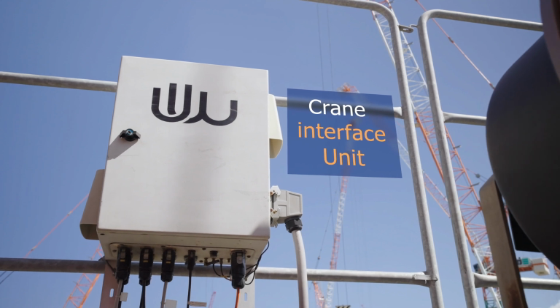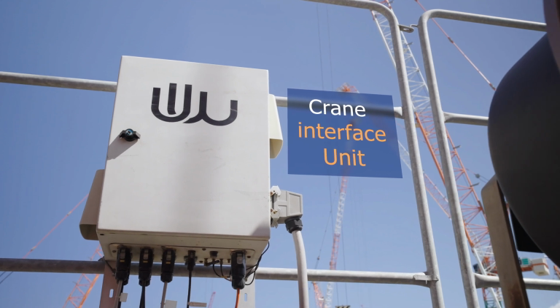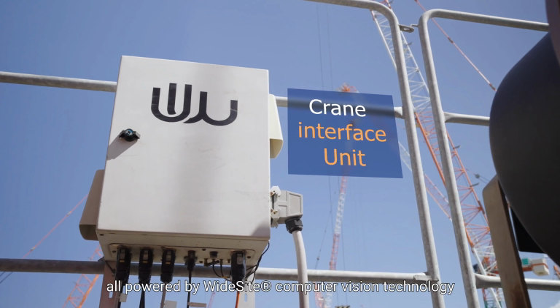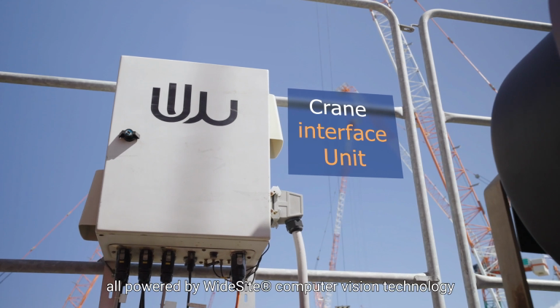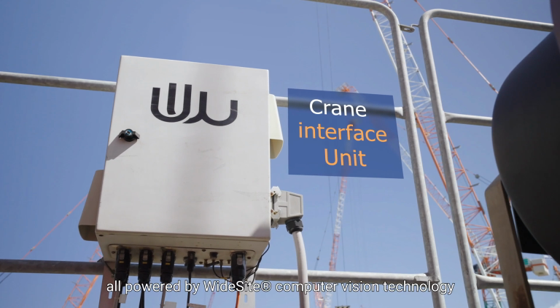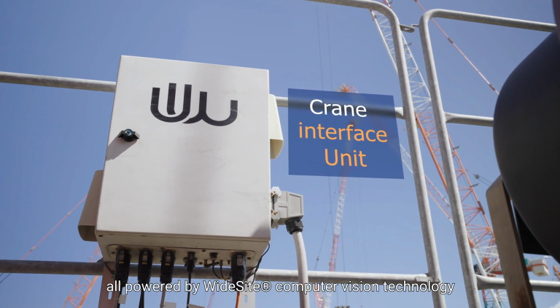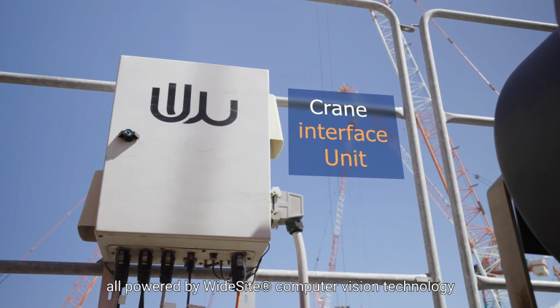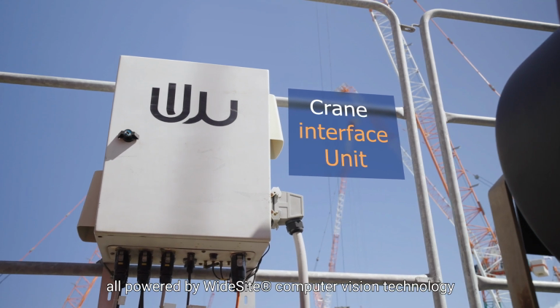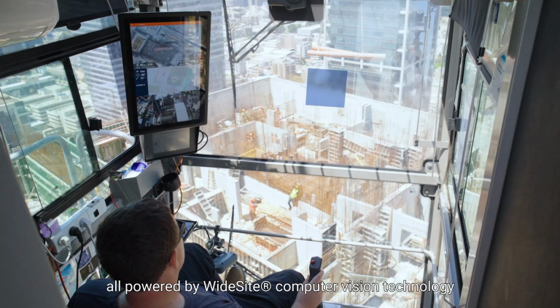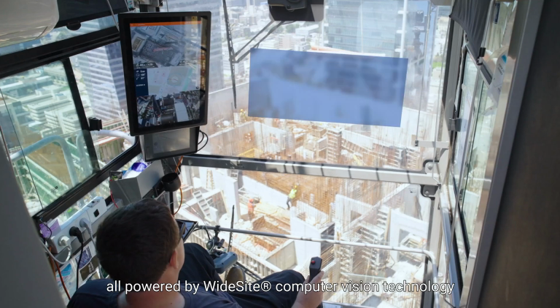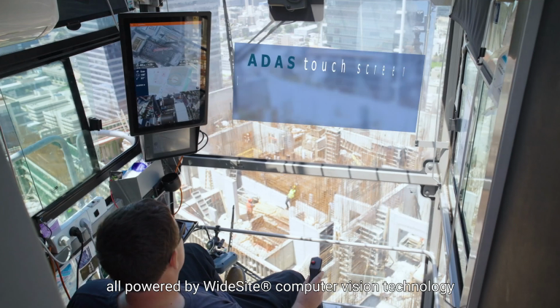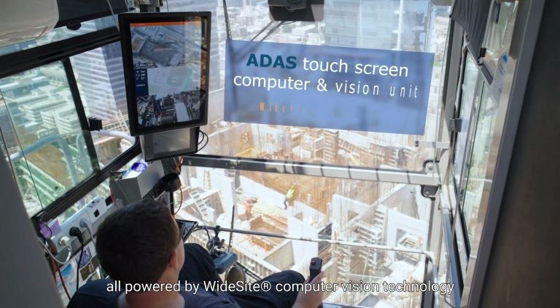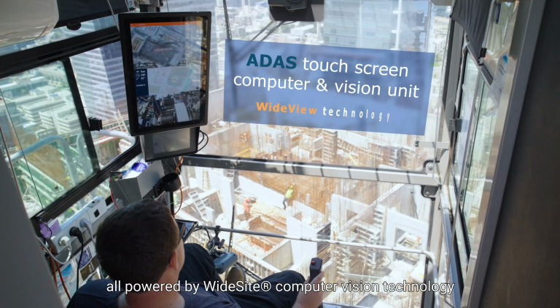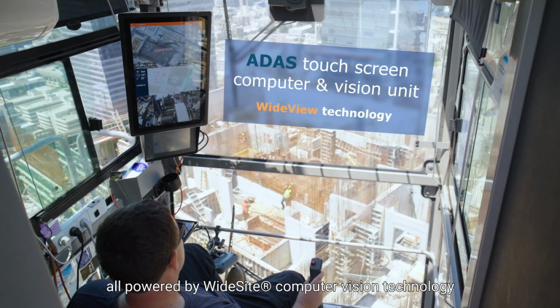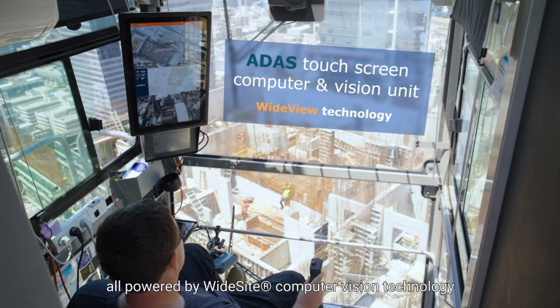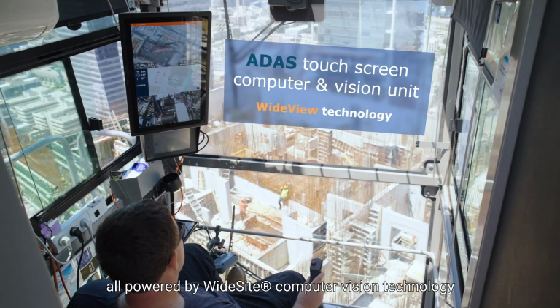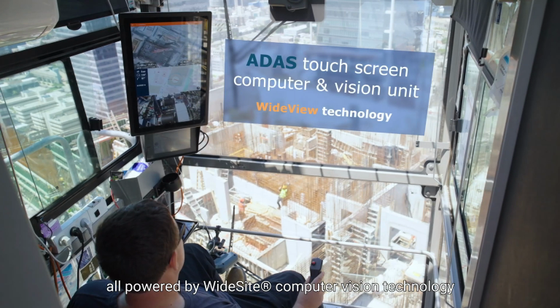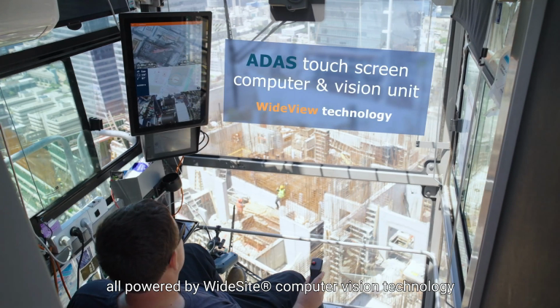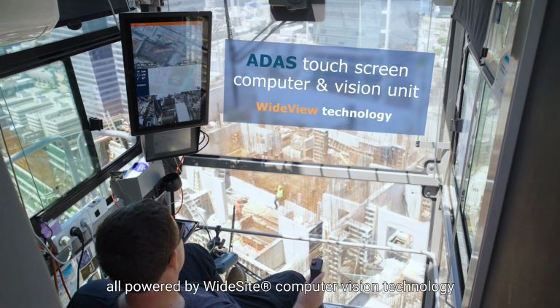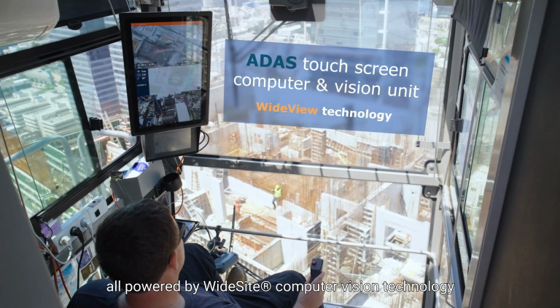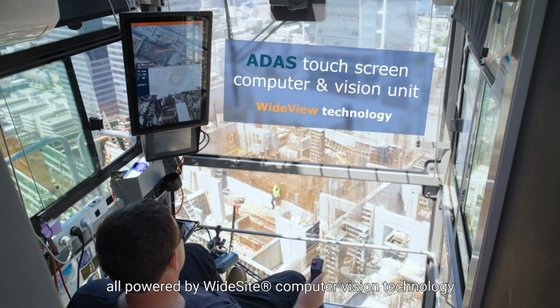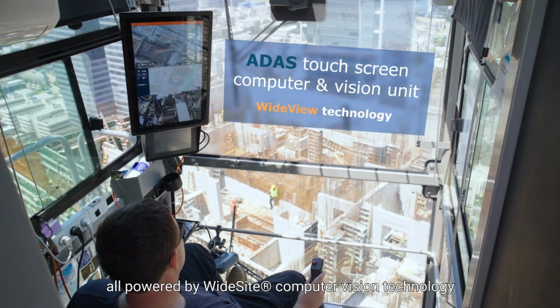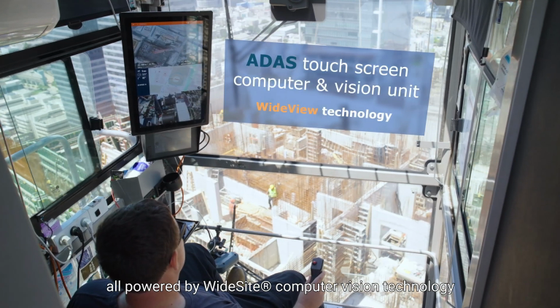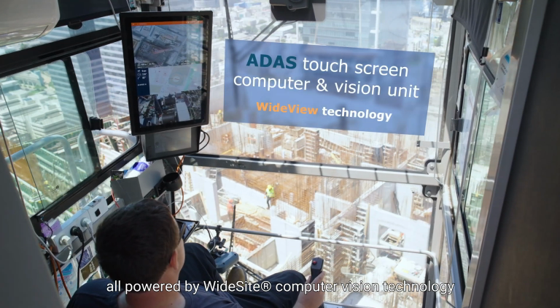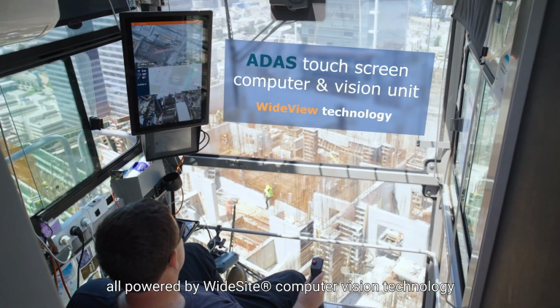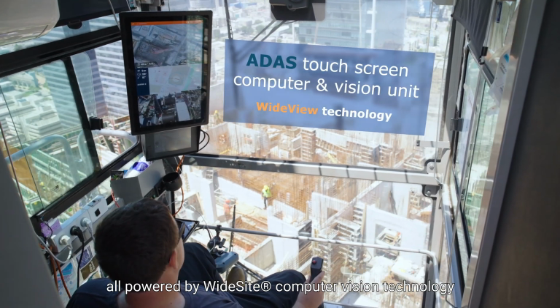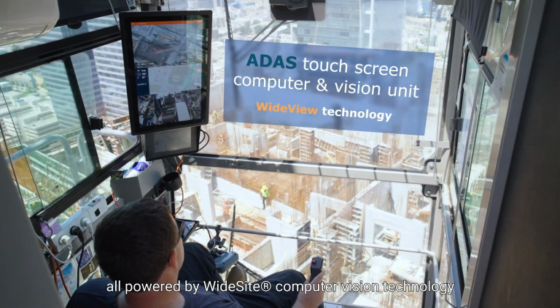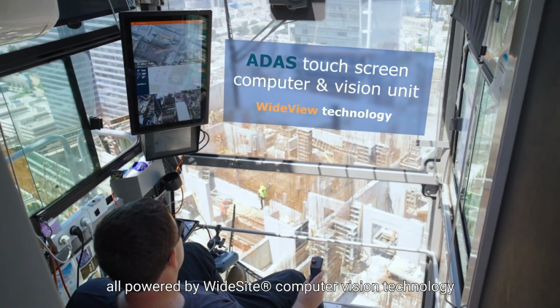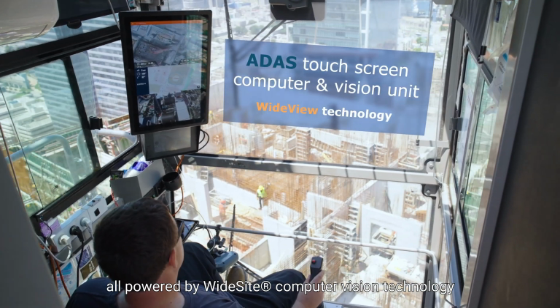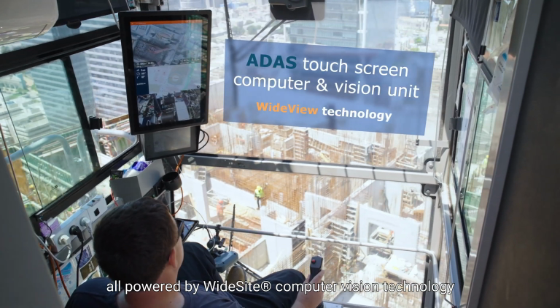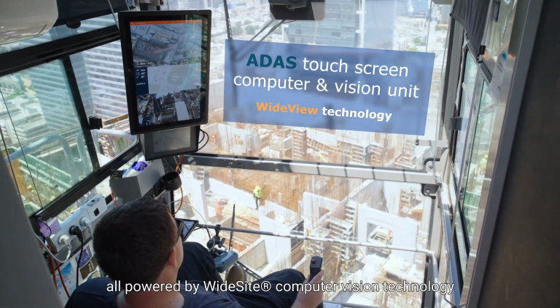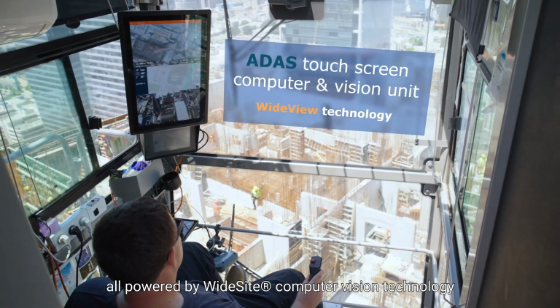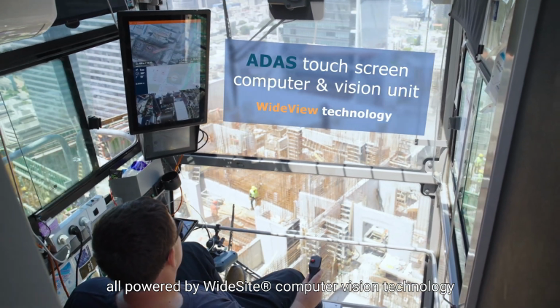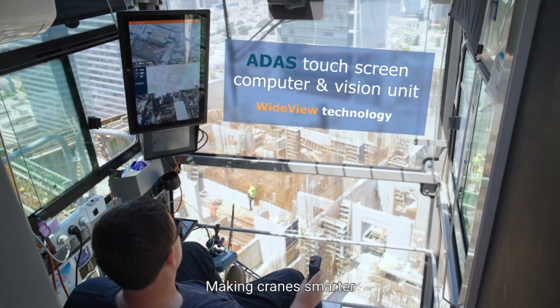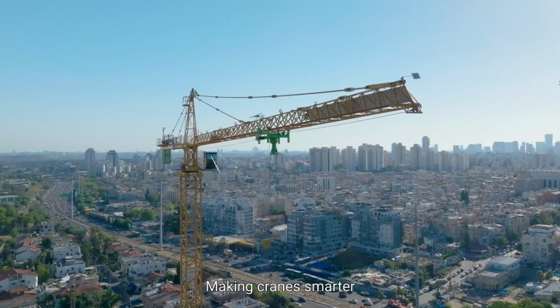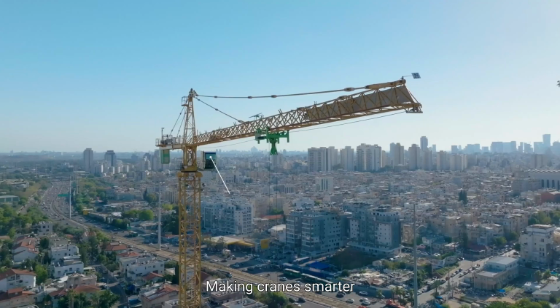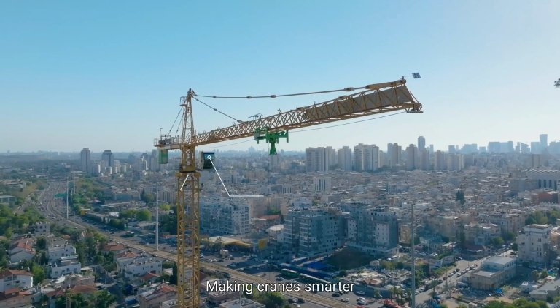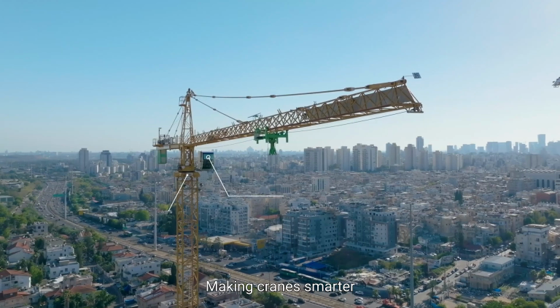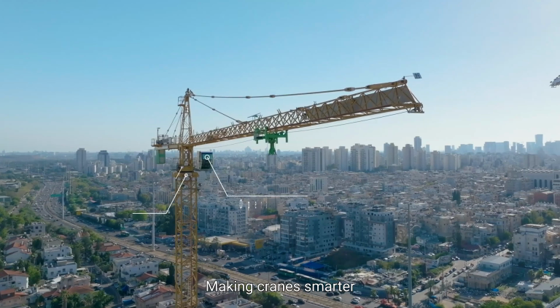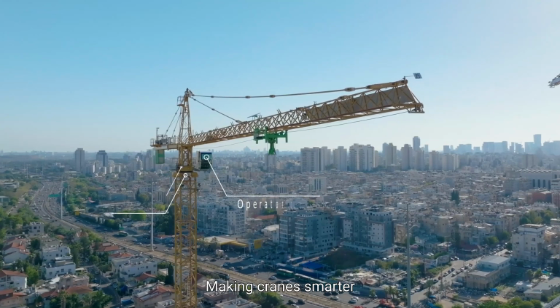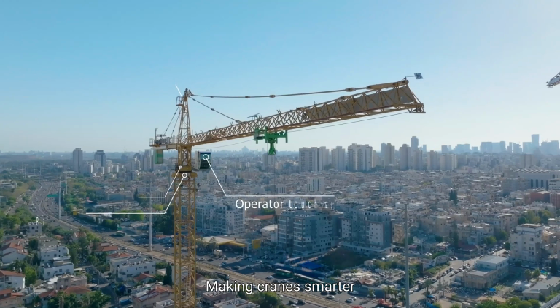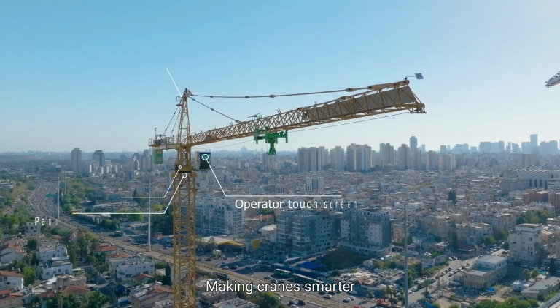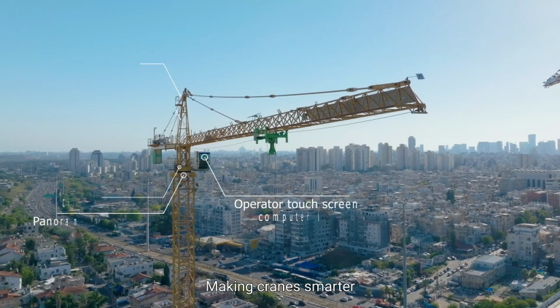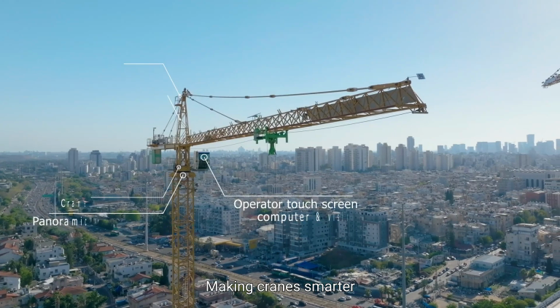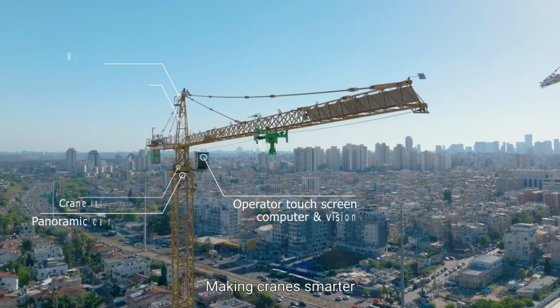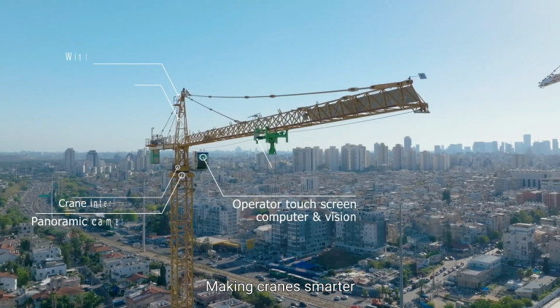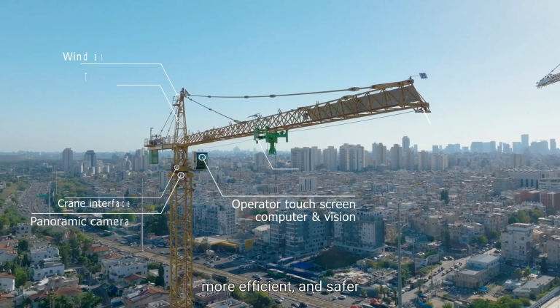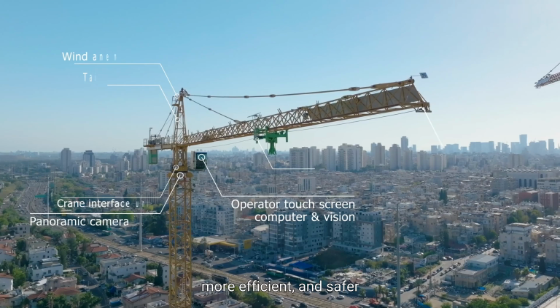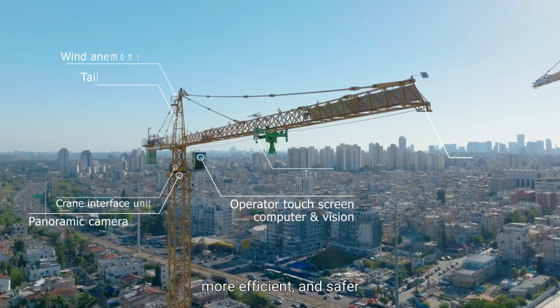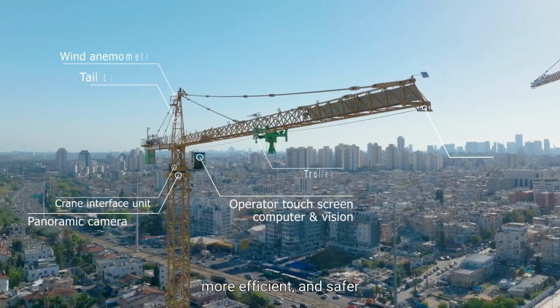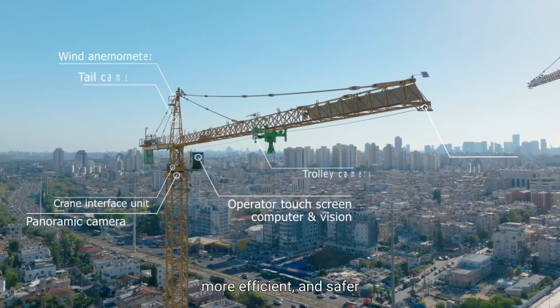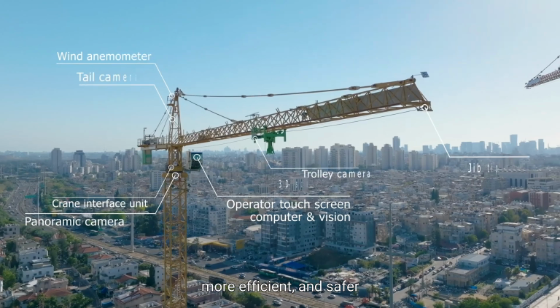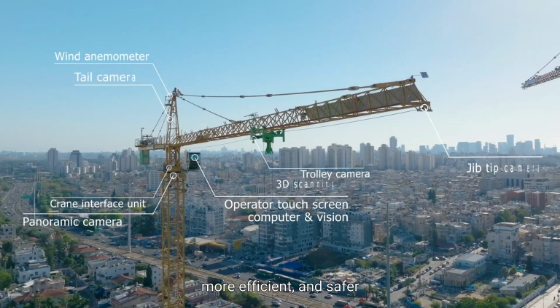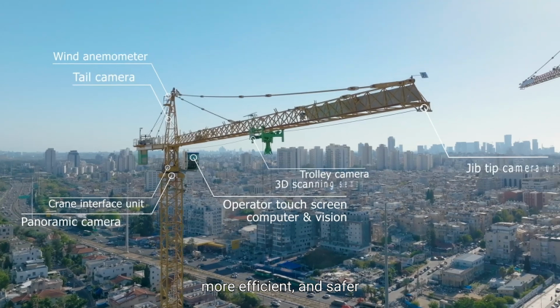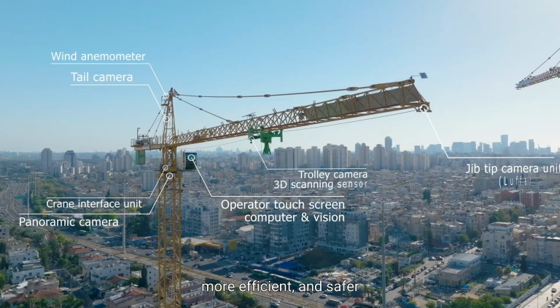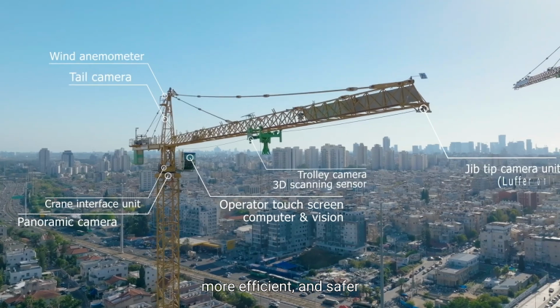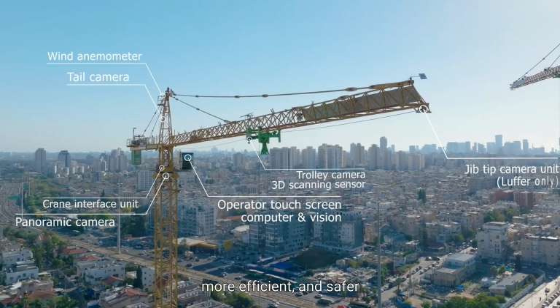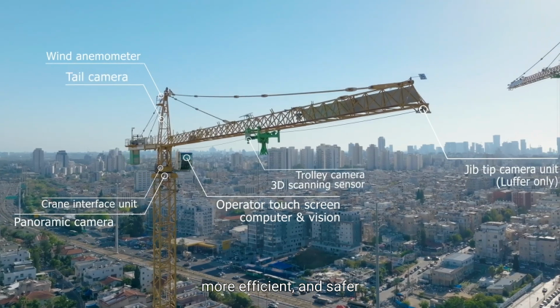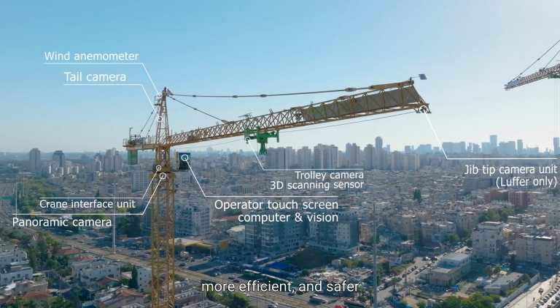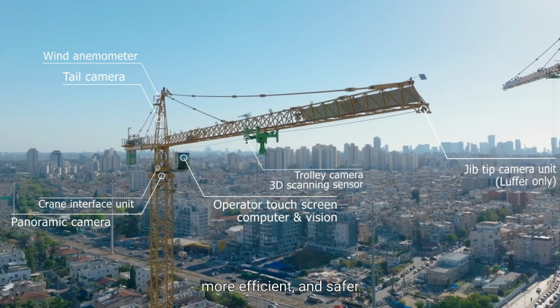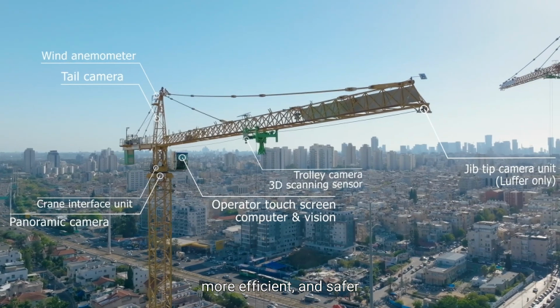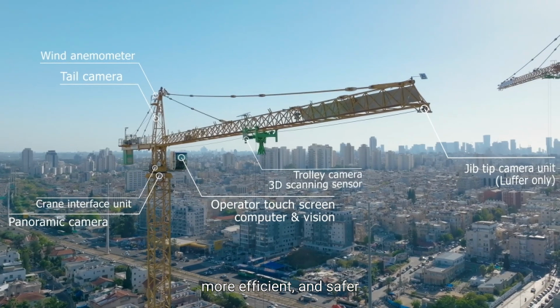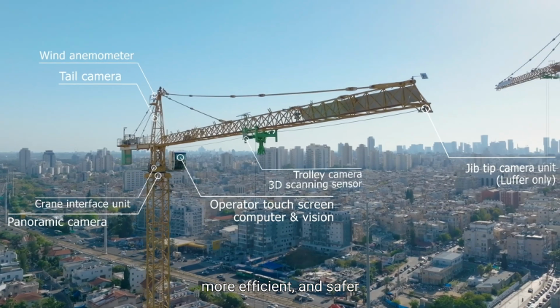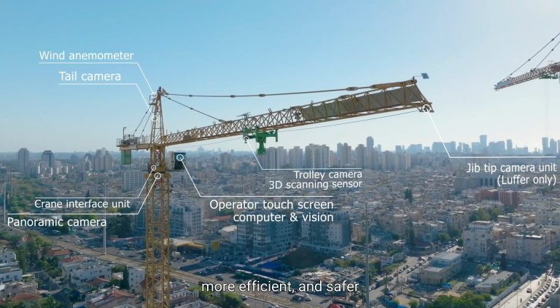All powered by wide-side computer vision technology, making cranes smarter, more efficient, and safer.